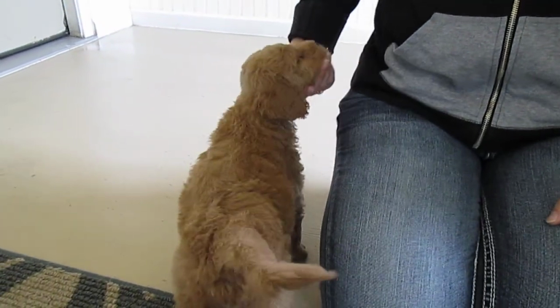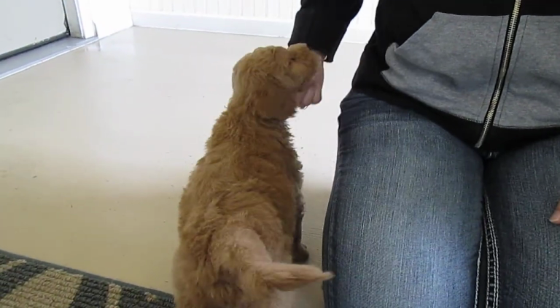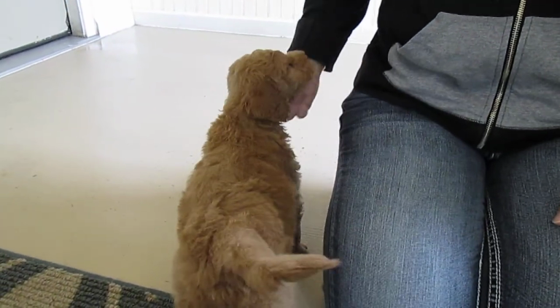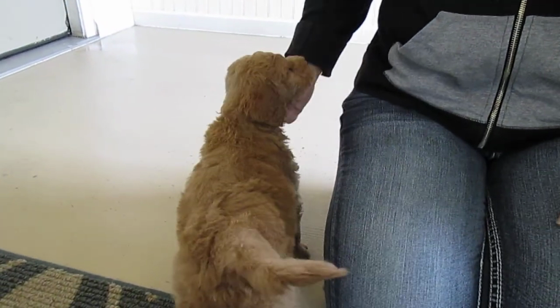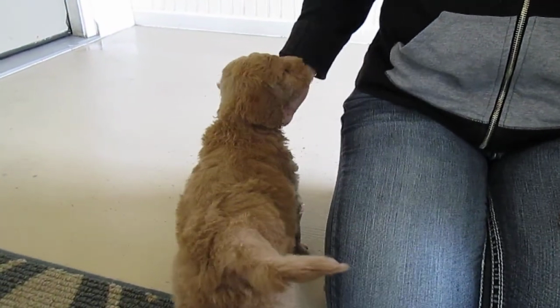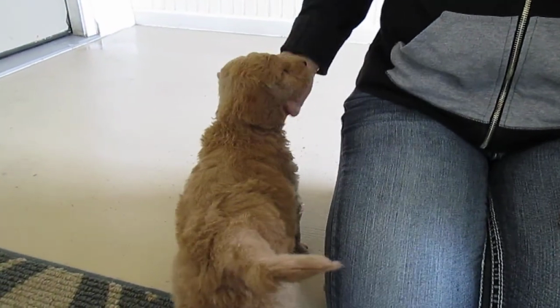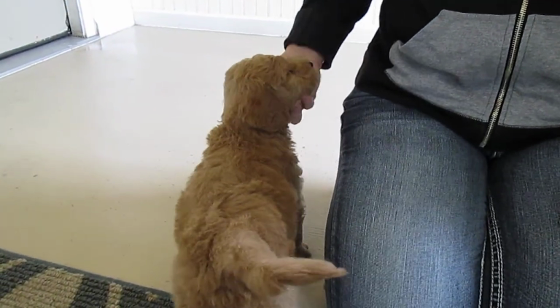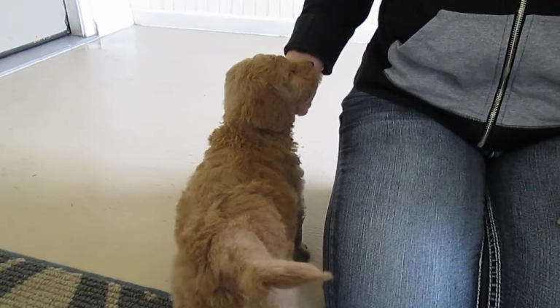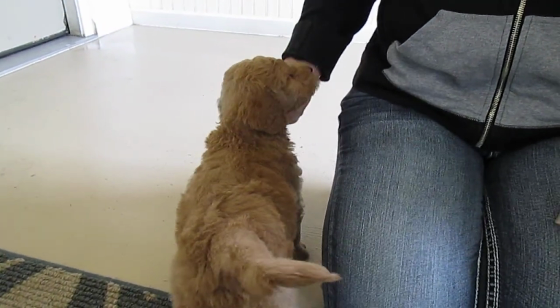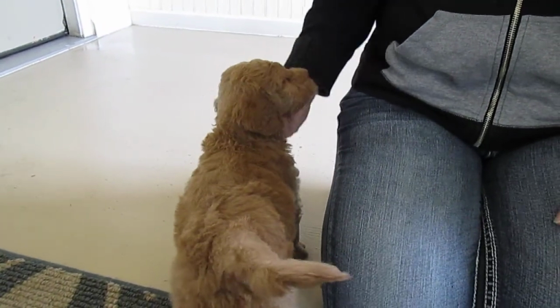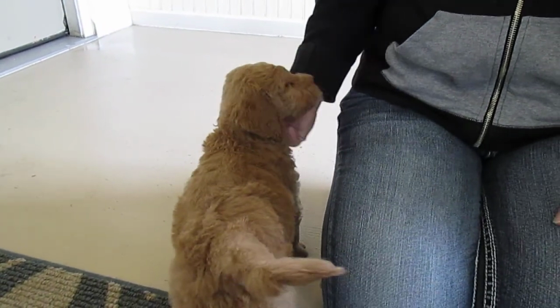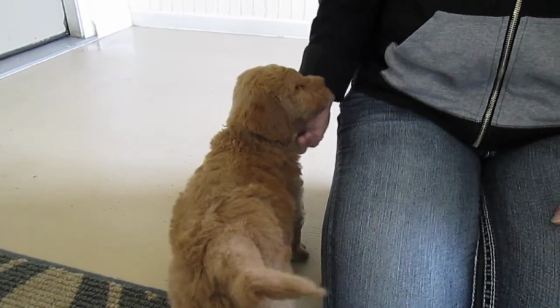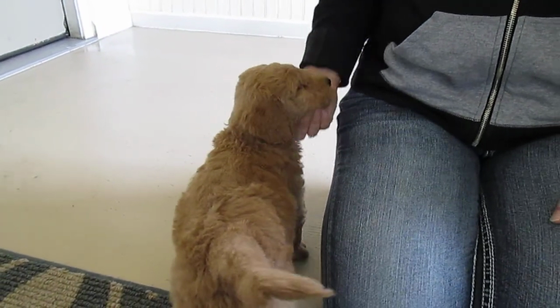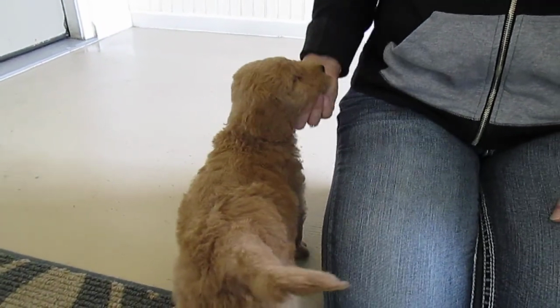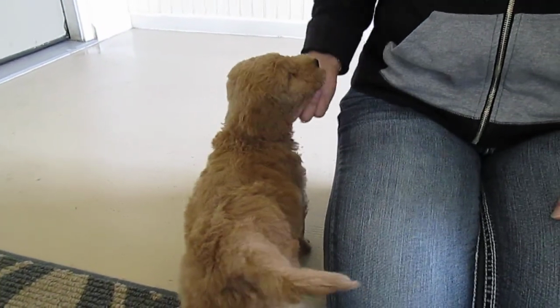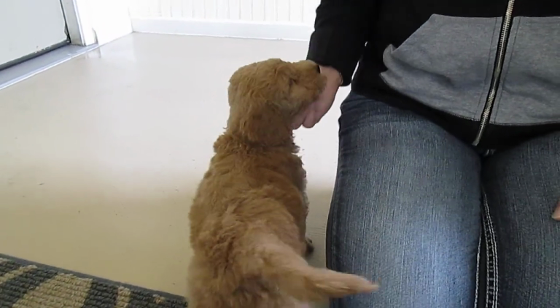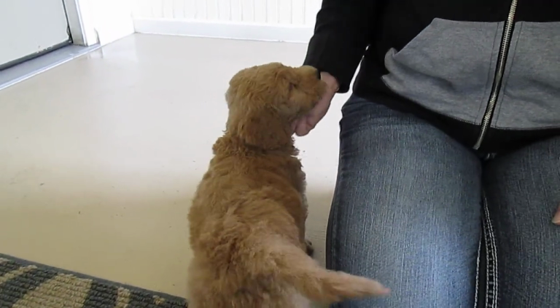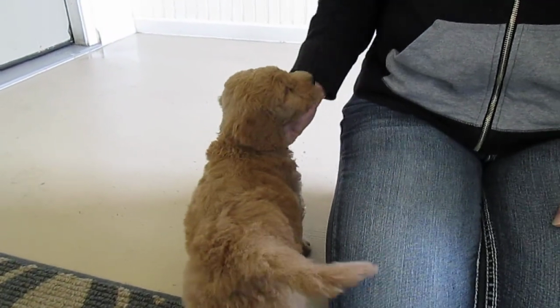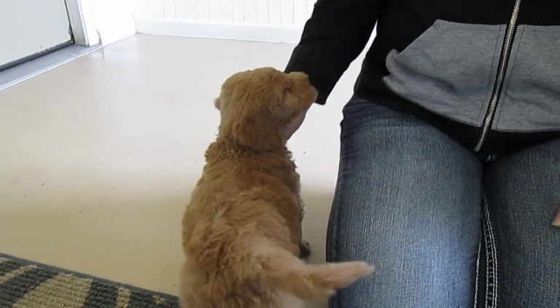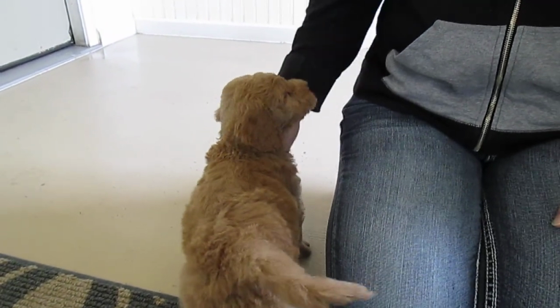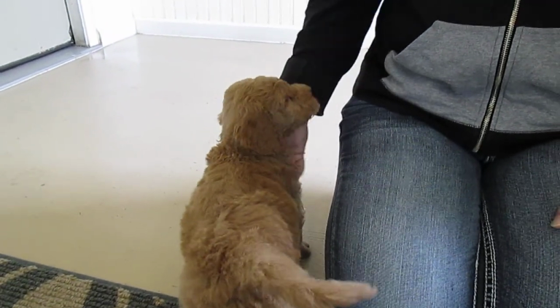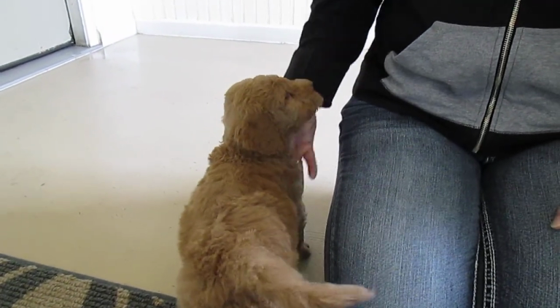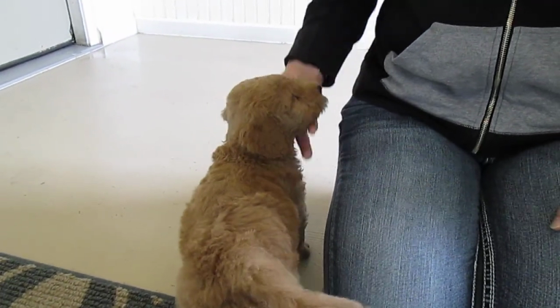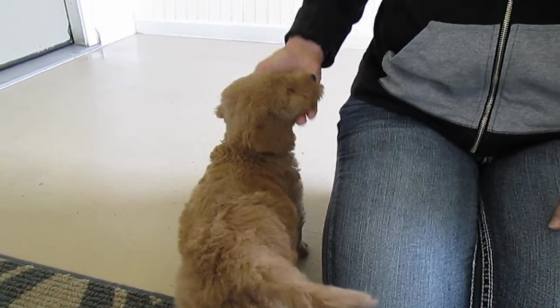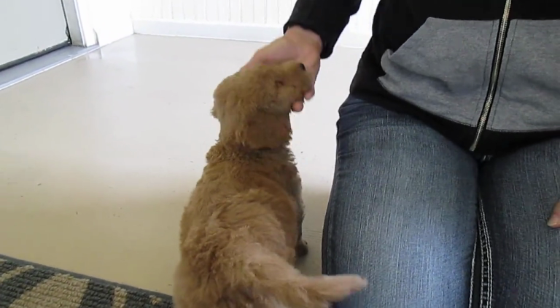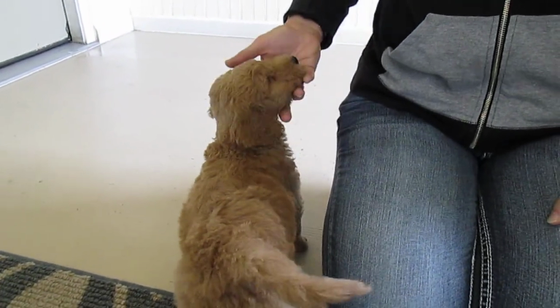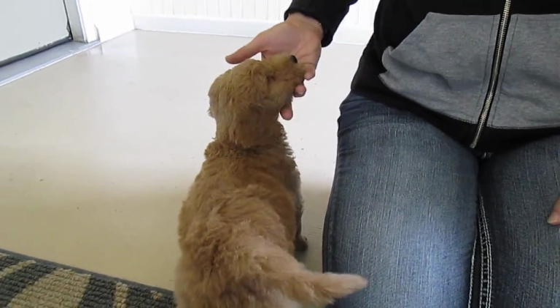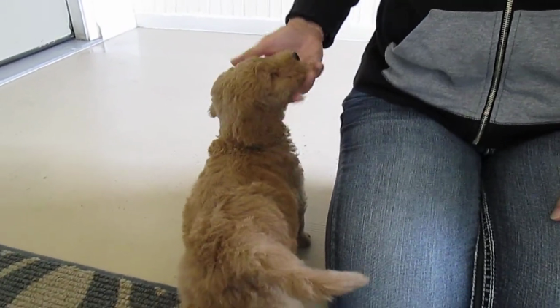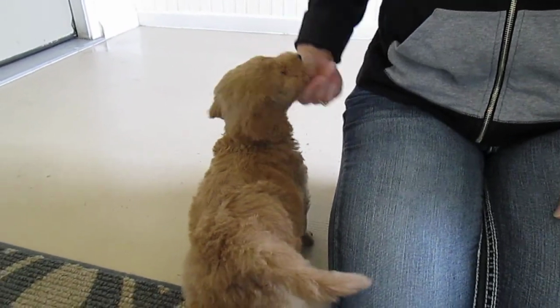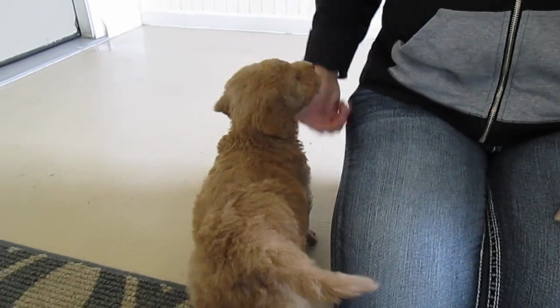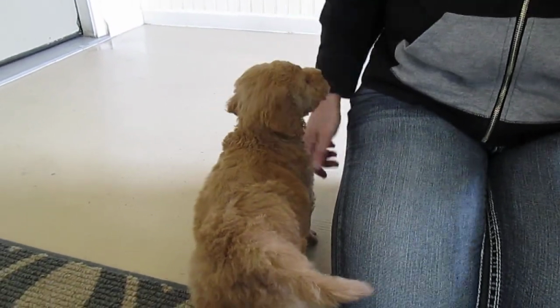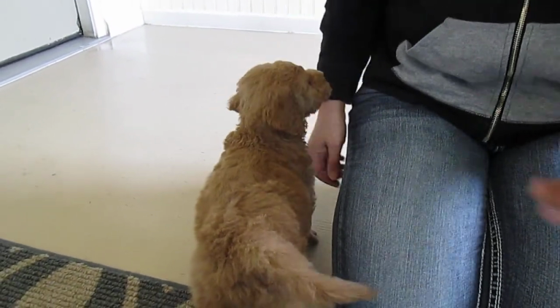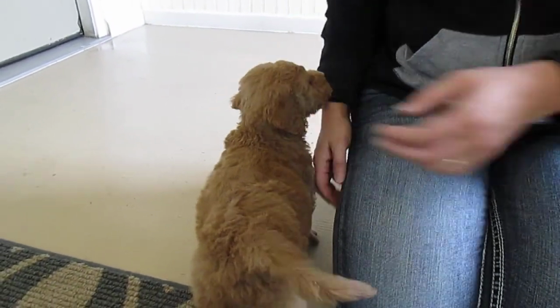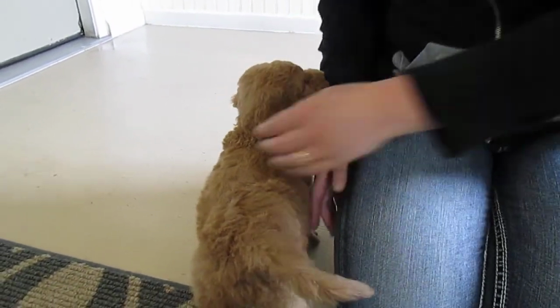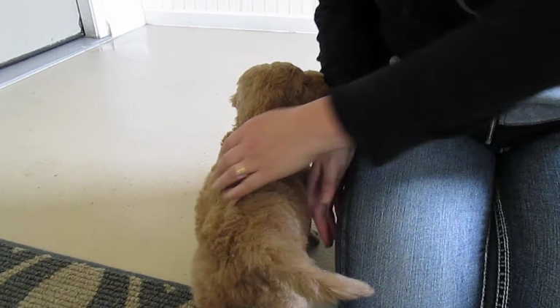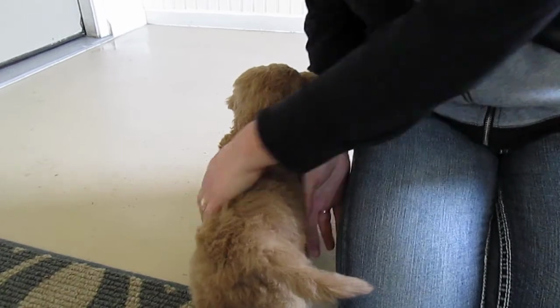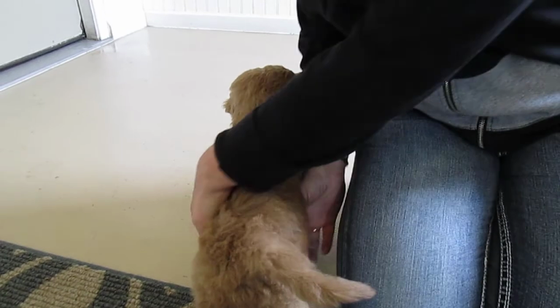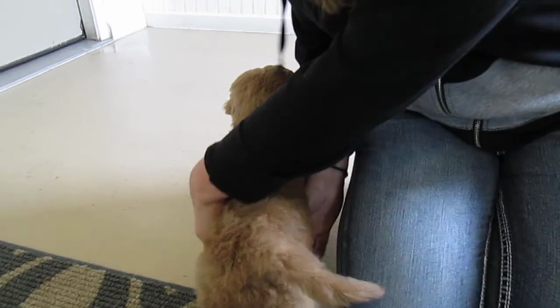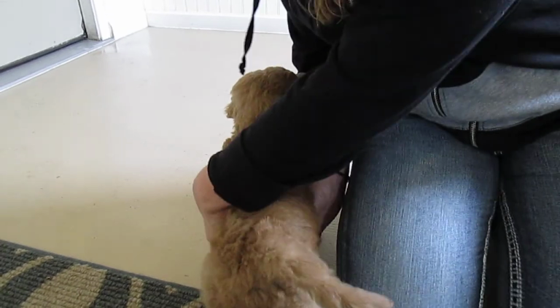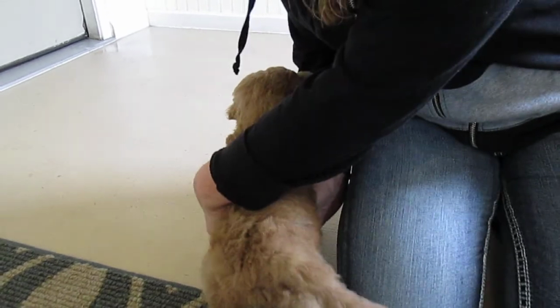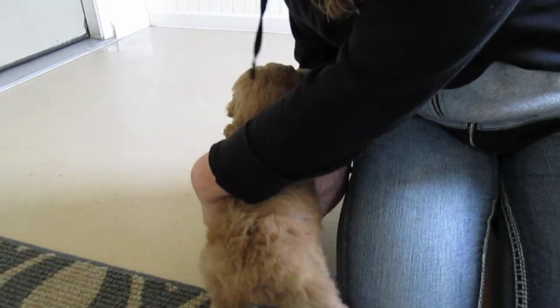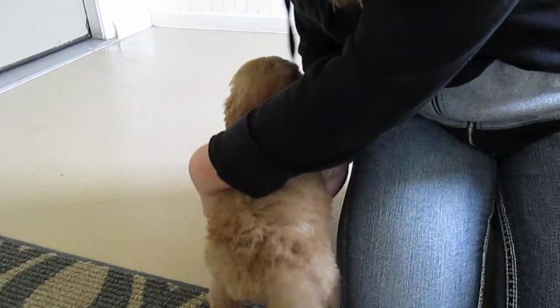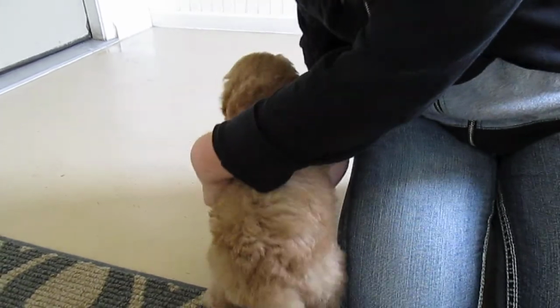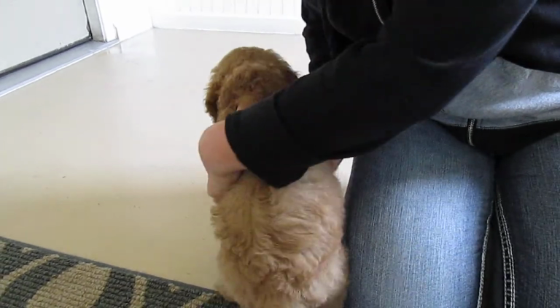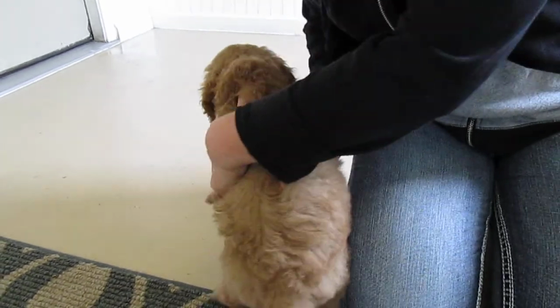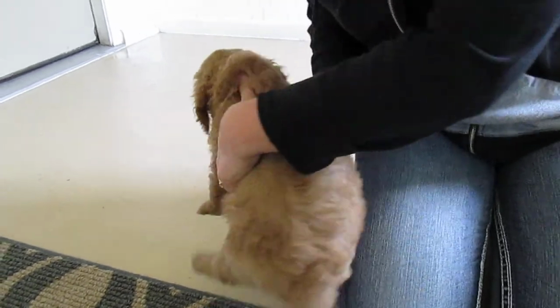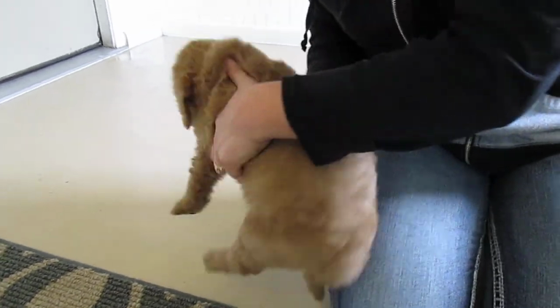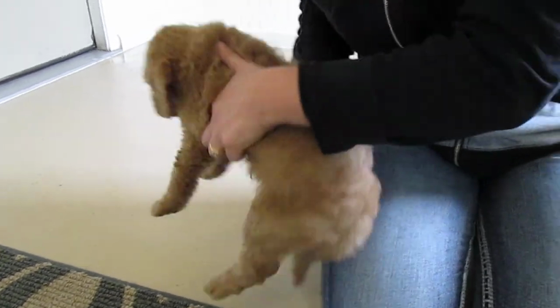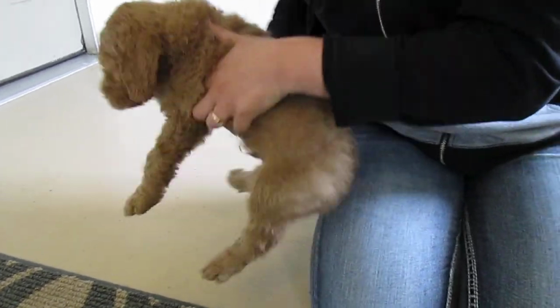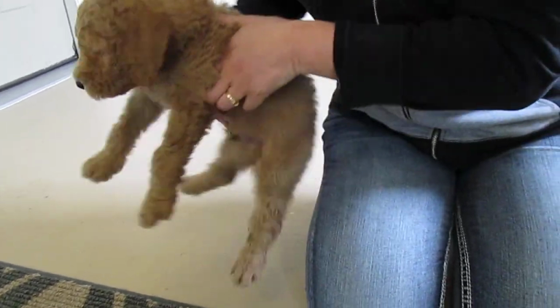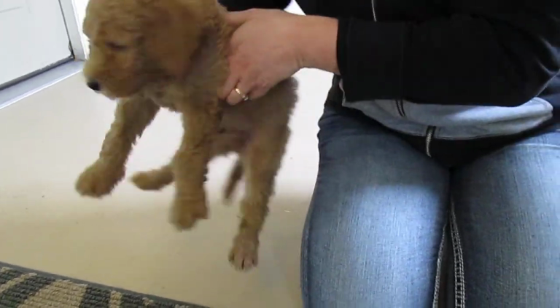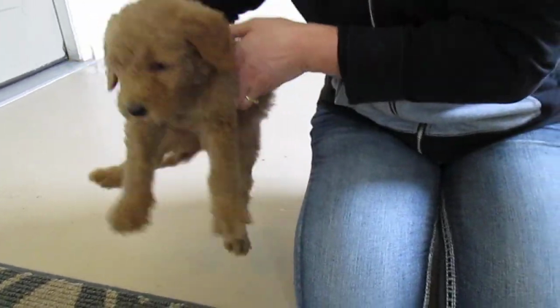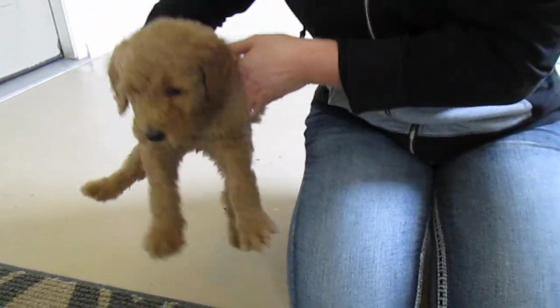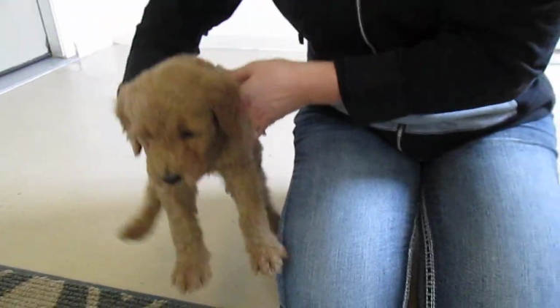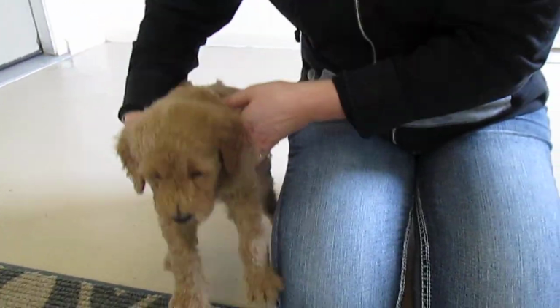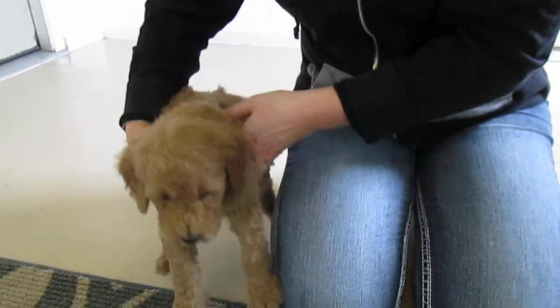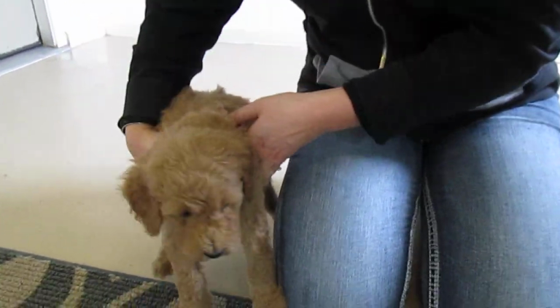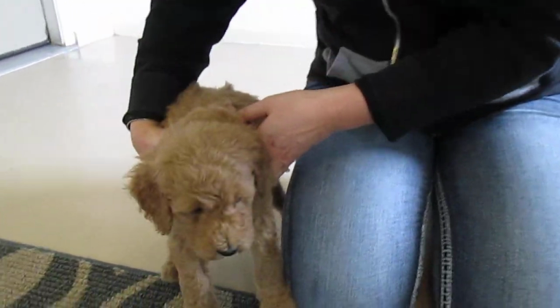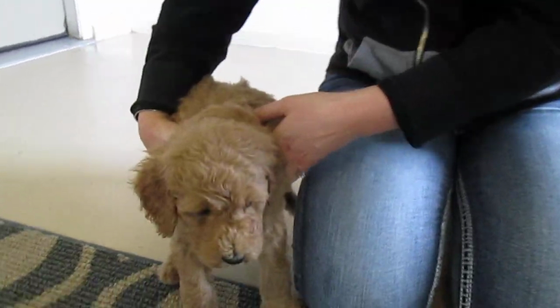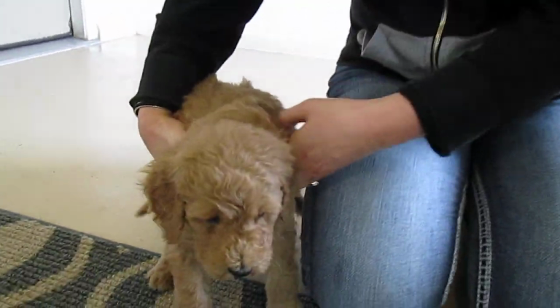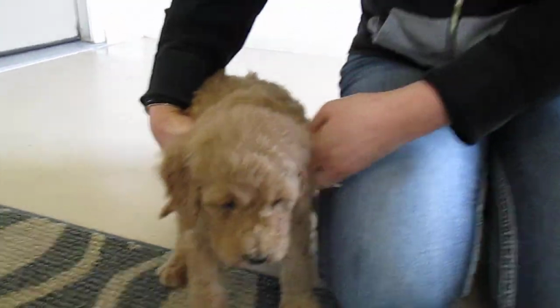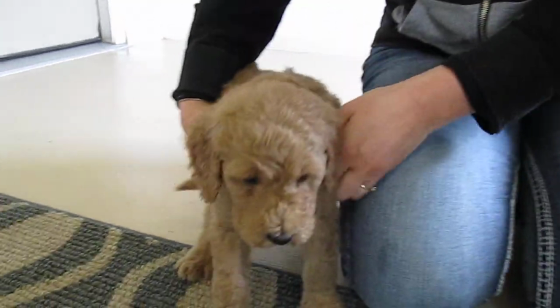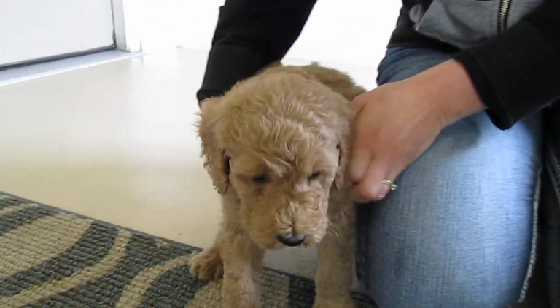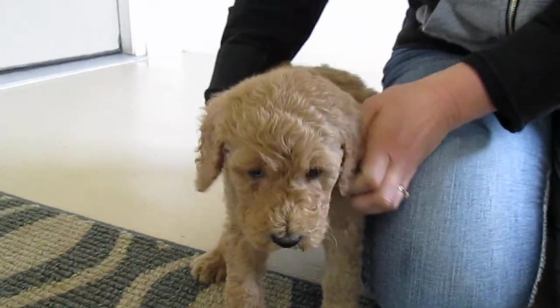They don't play a whole lot at eight weeks just yet, but he's played a little for us. Show him your face again.